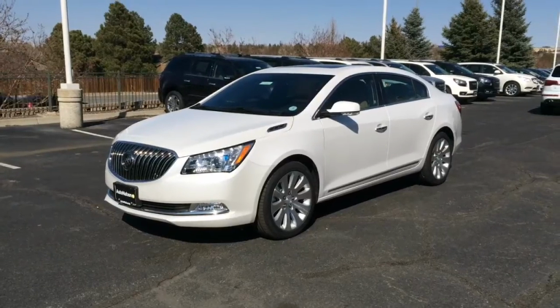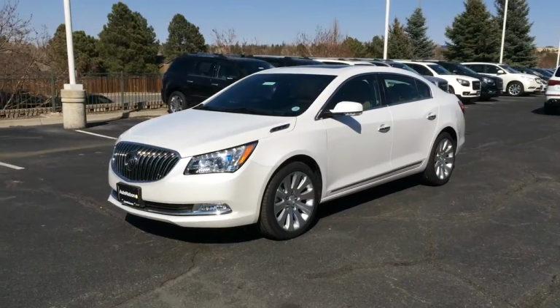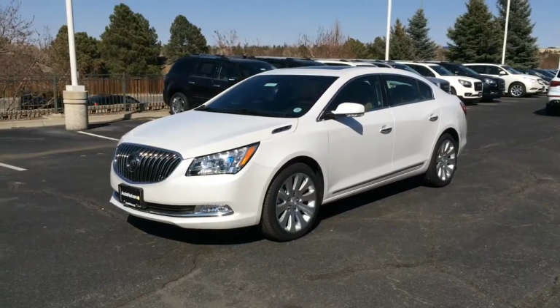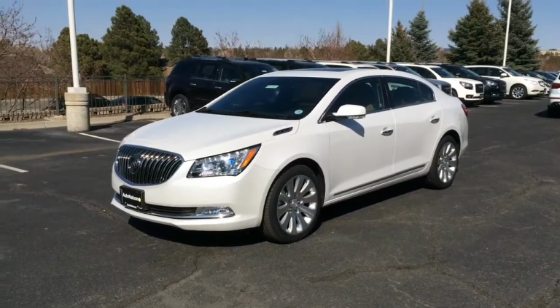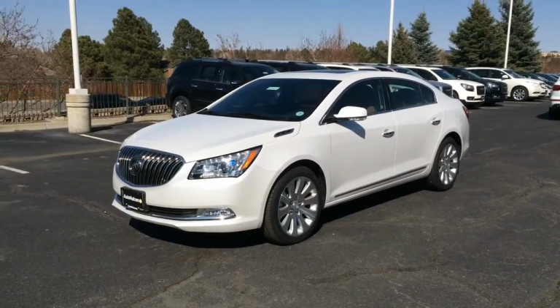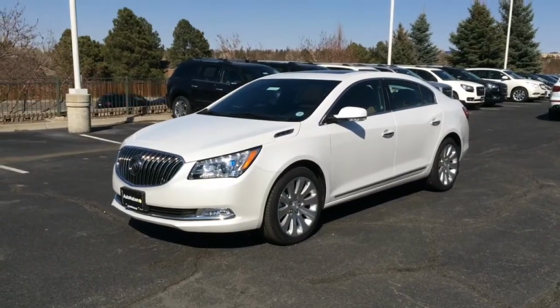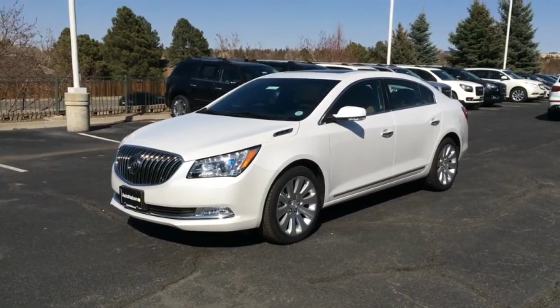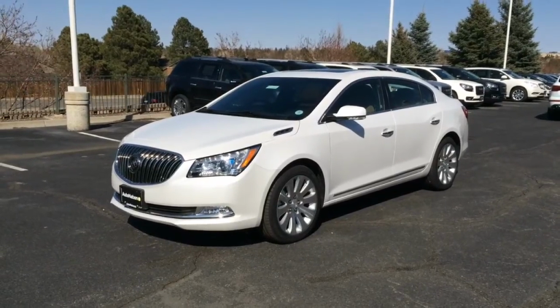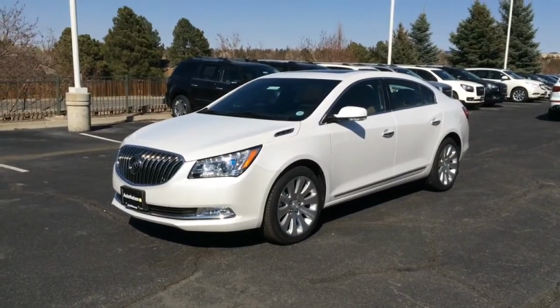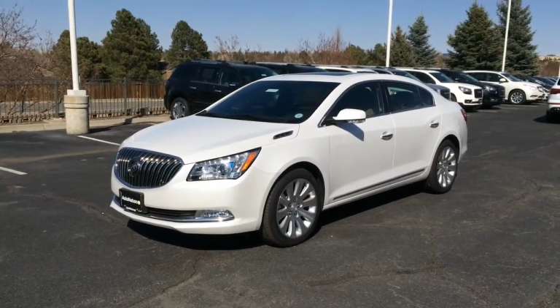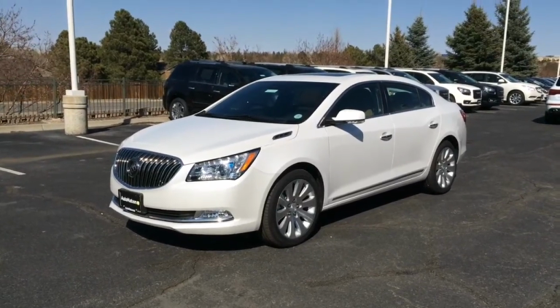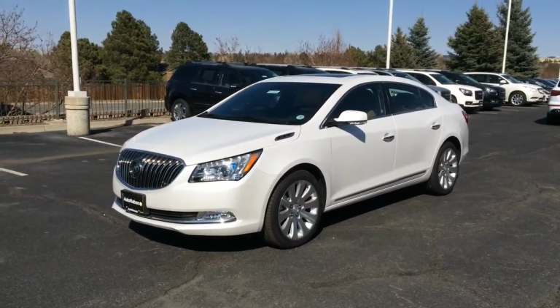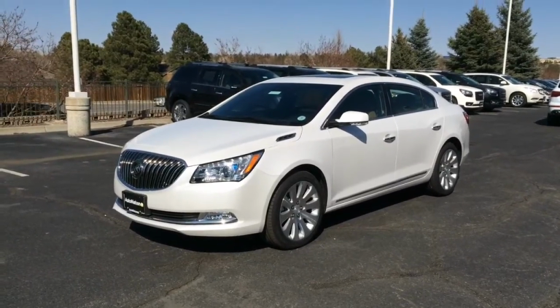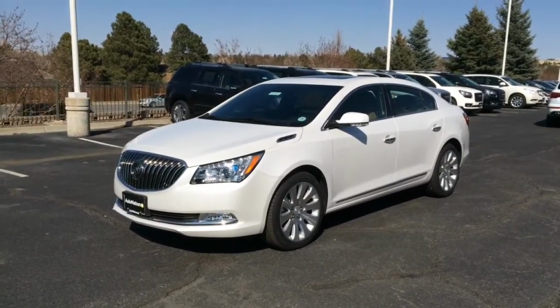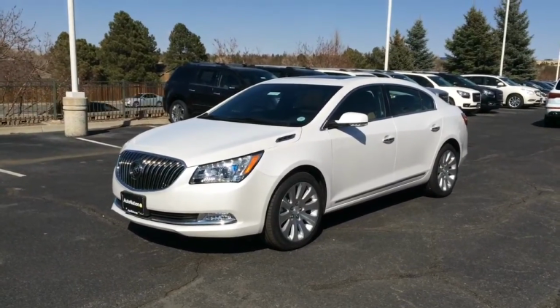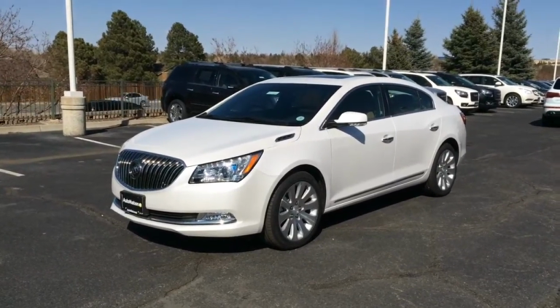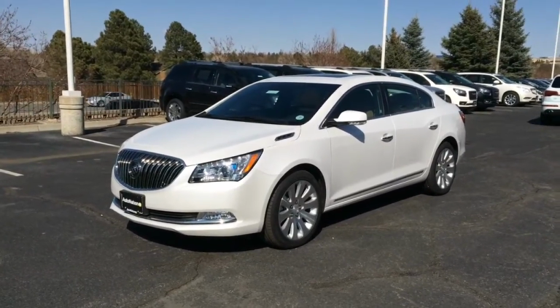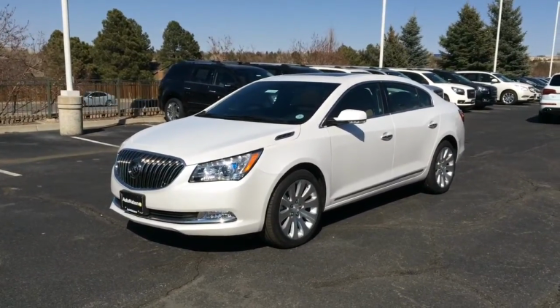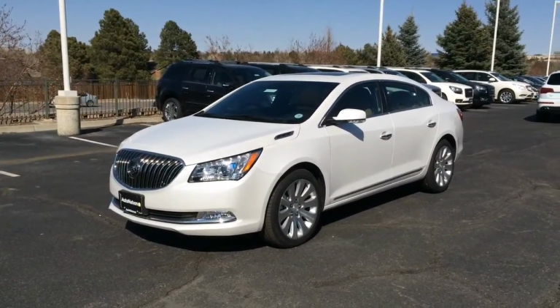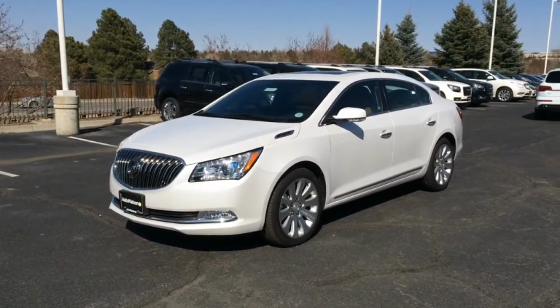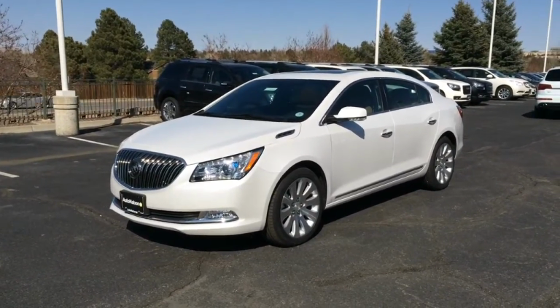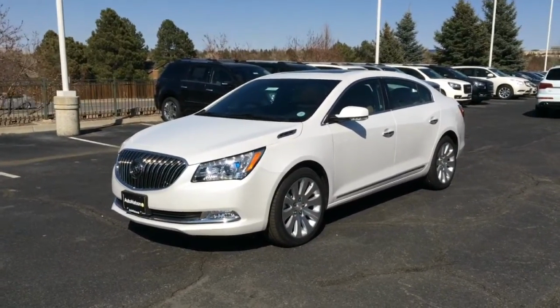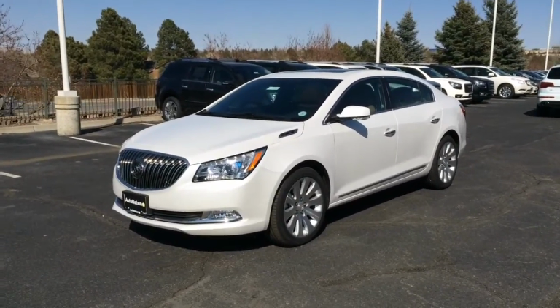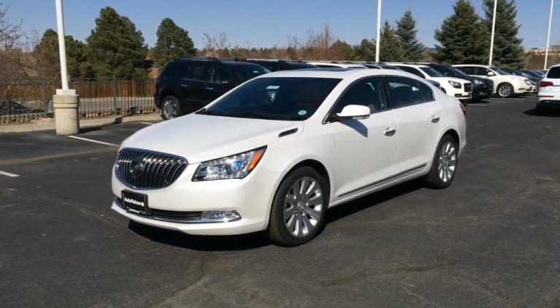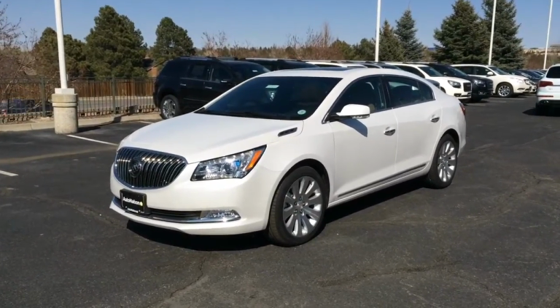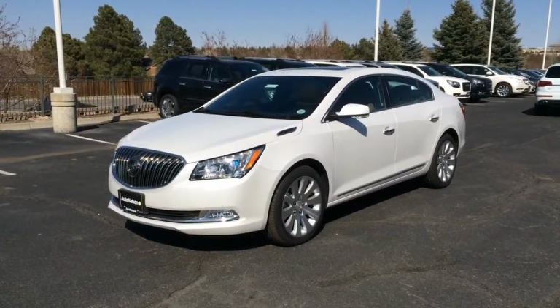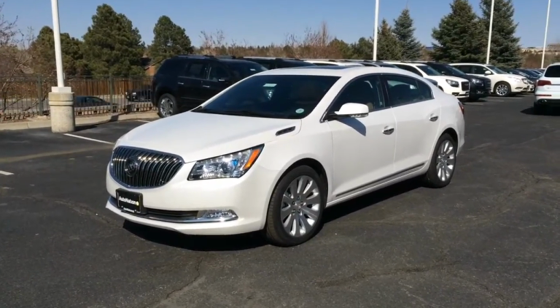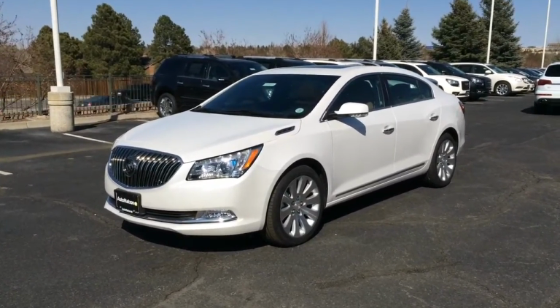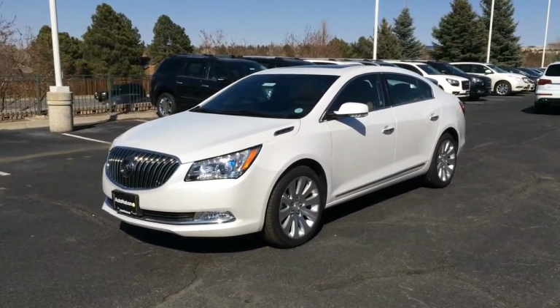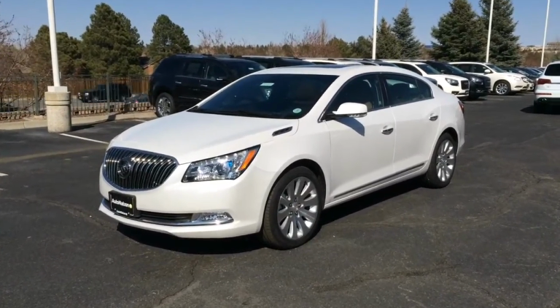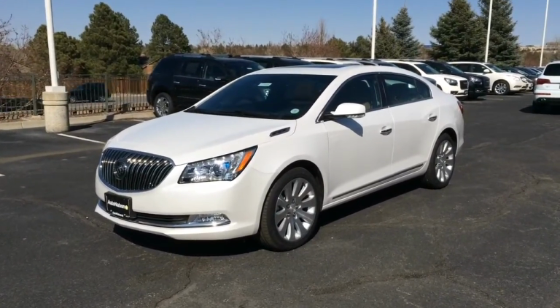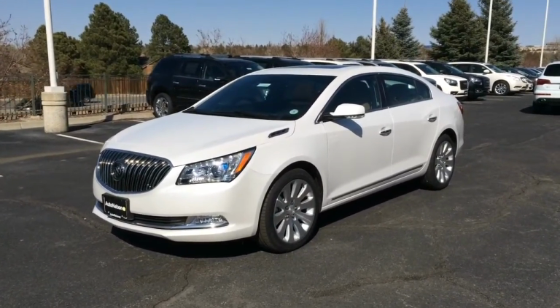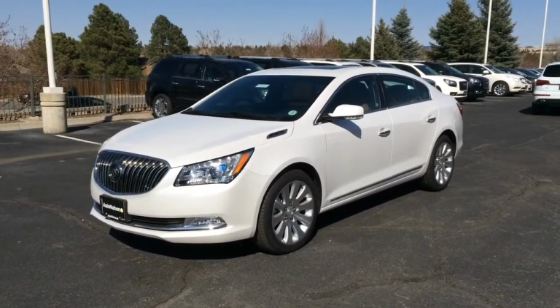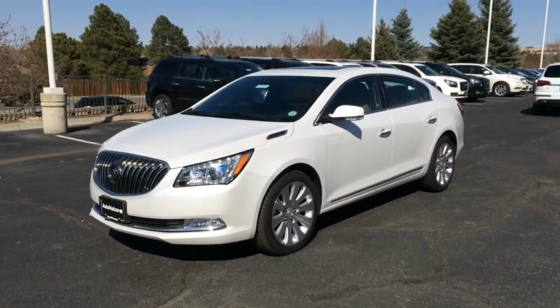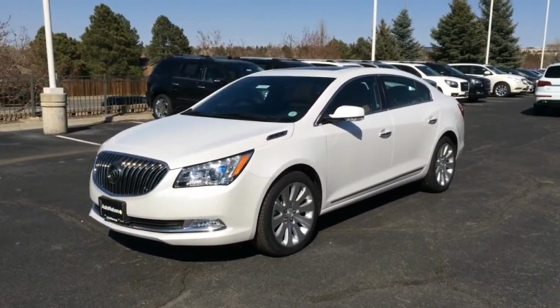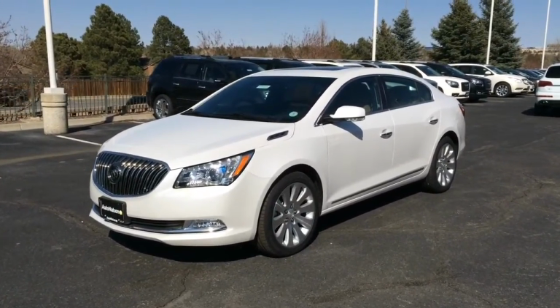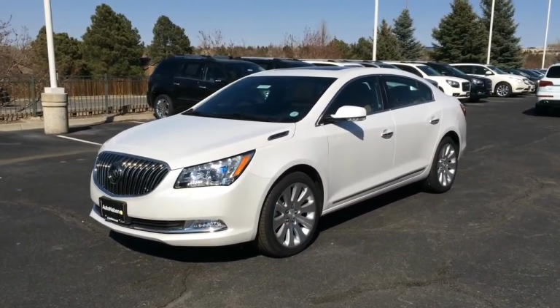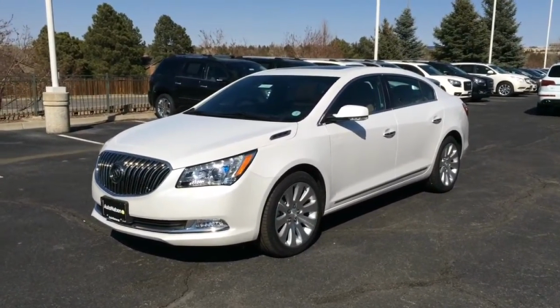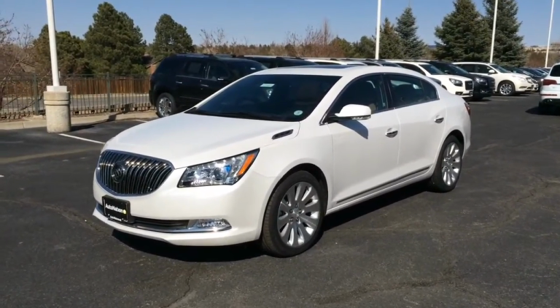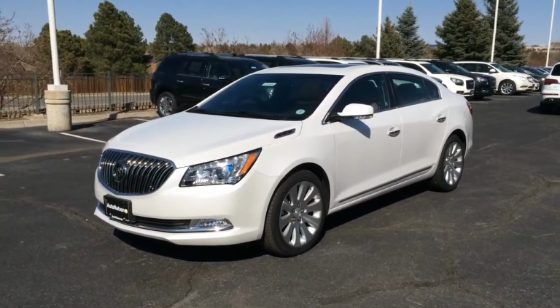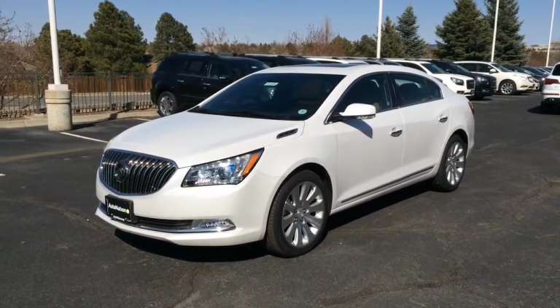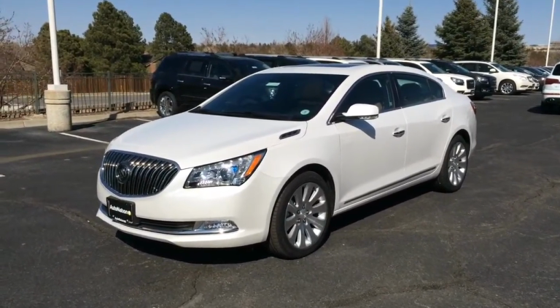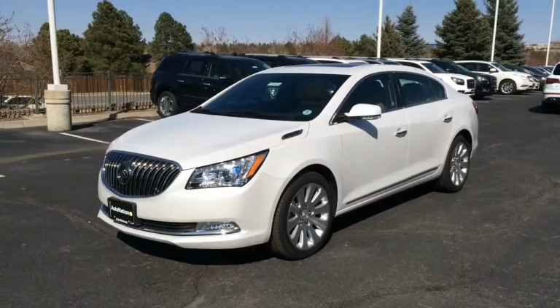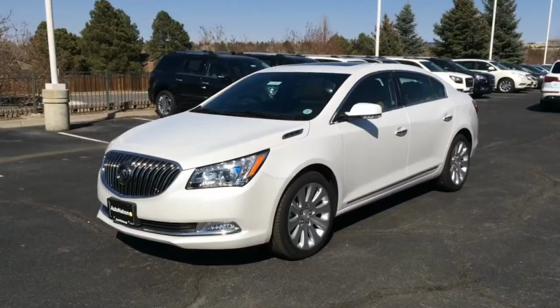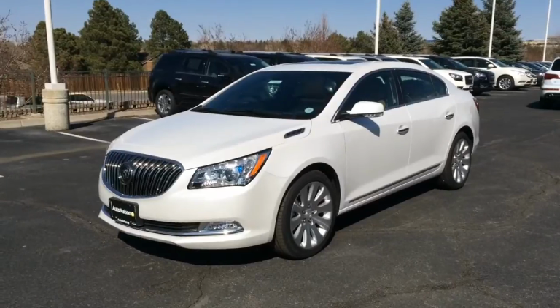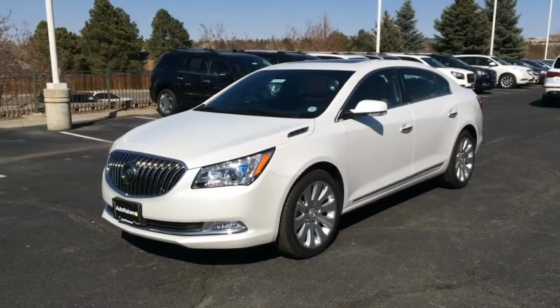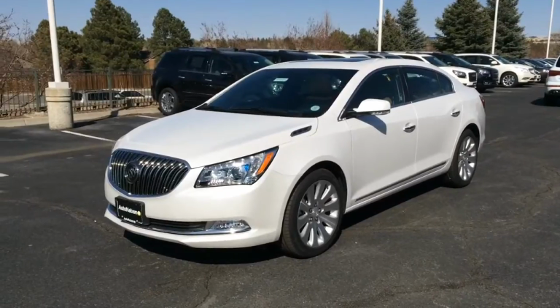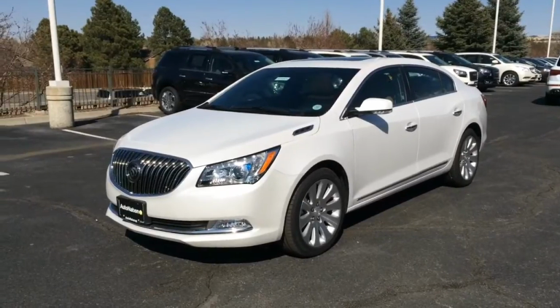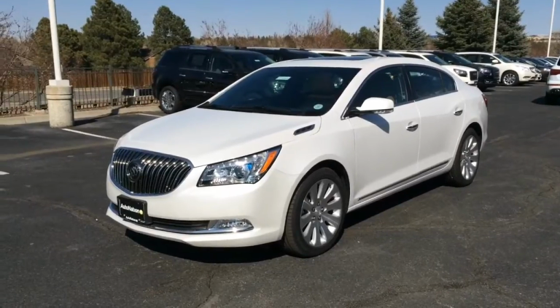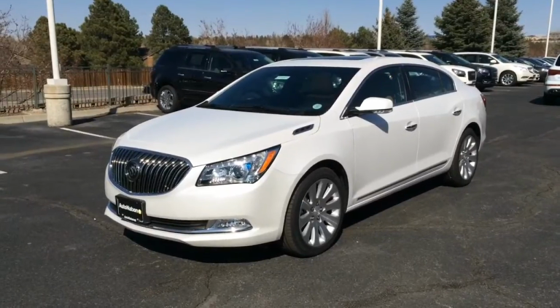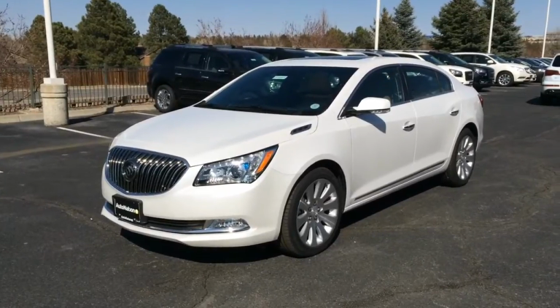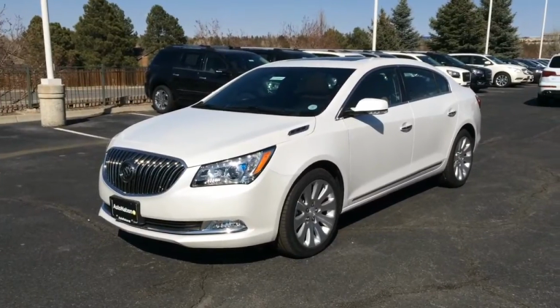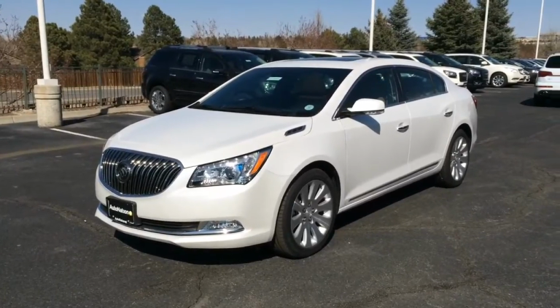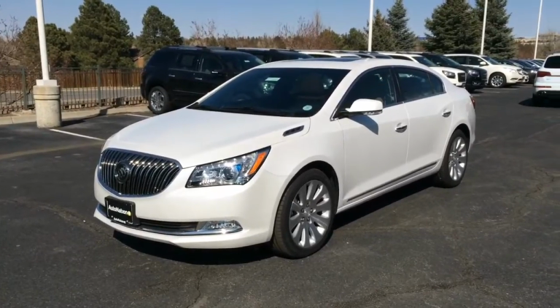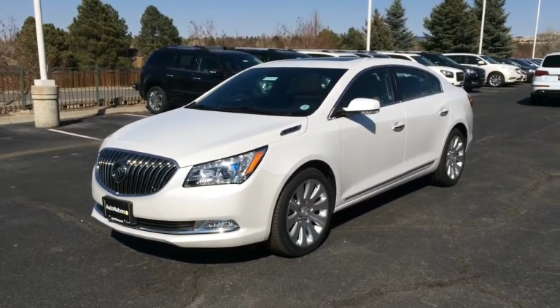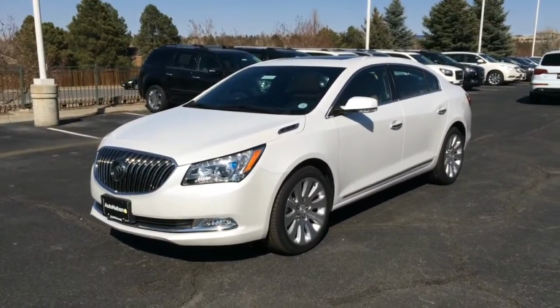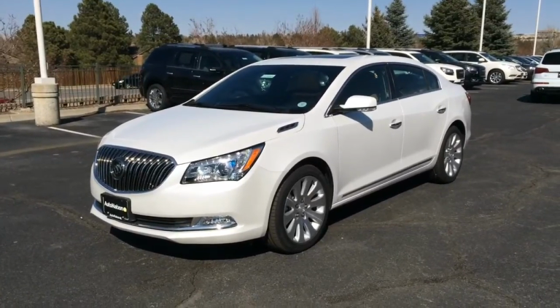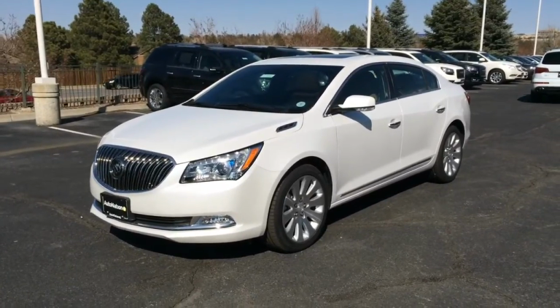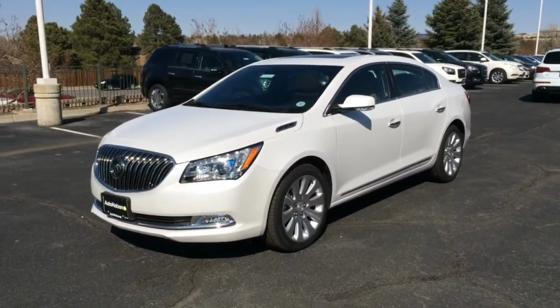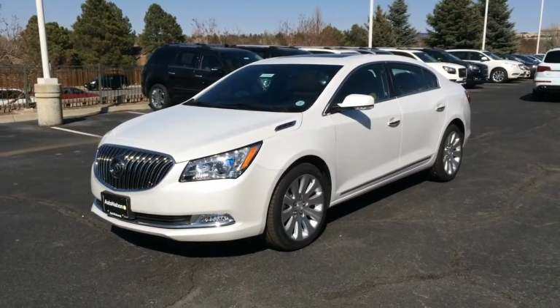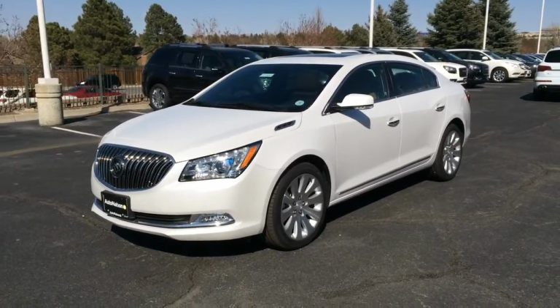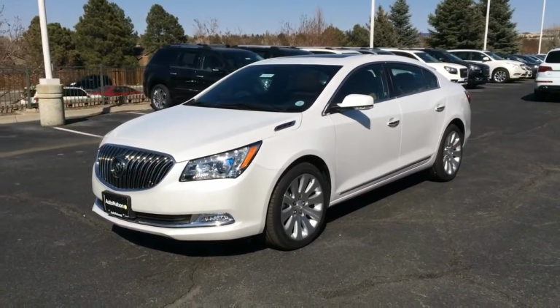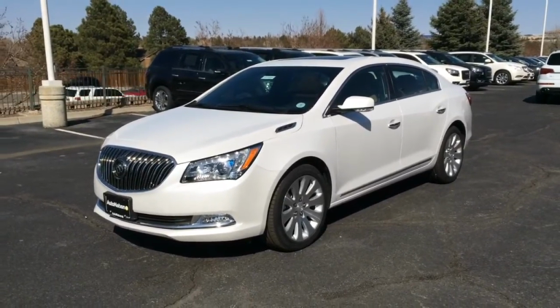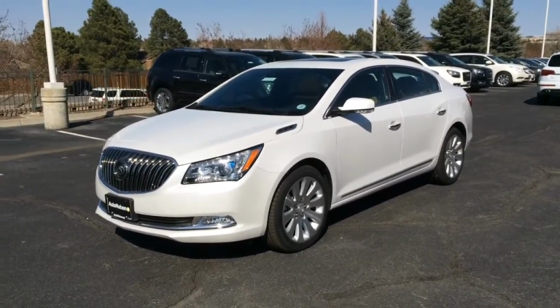Hey guys, today we're looking at the 2015 Buick LaCrosse Premium One All-Wheel Drive.